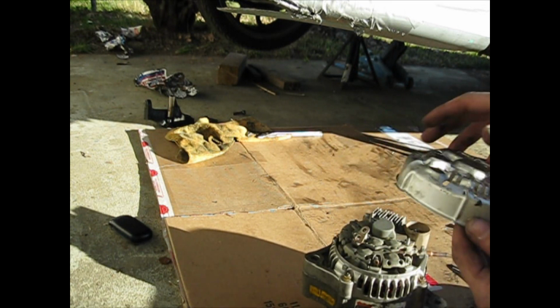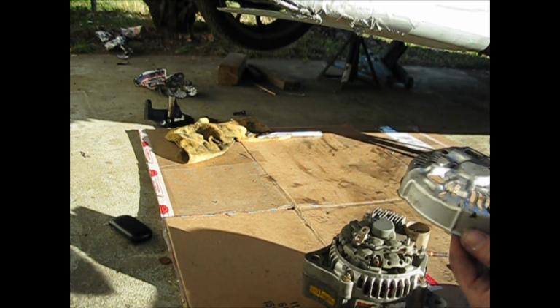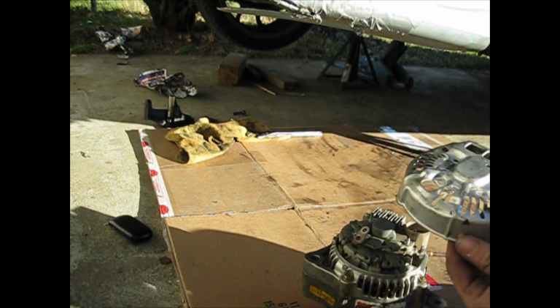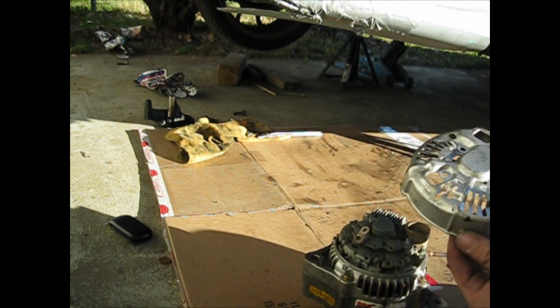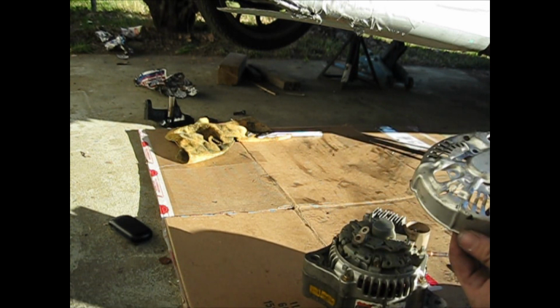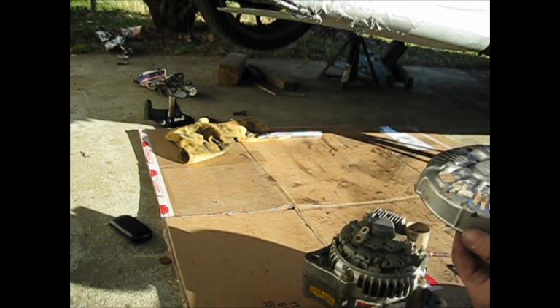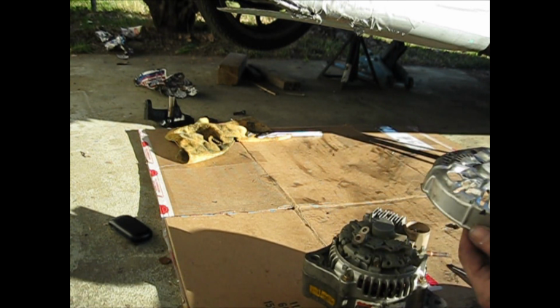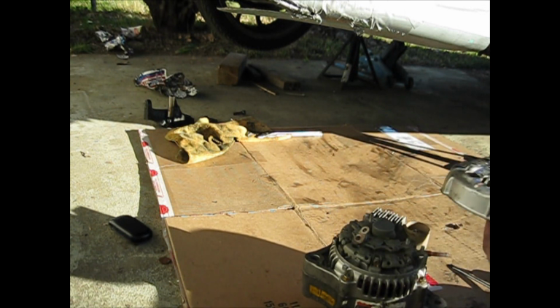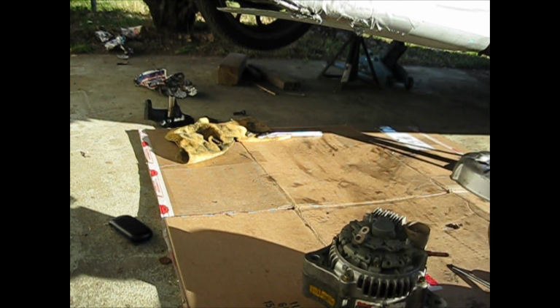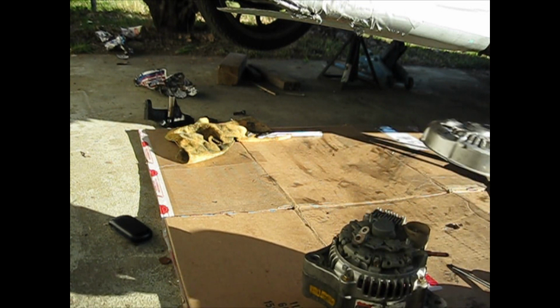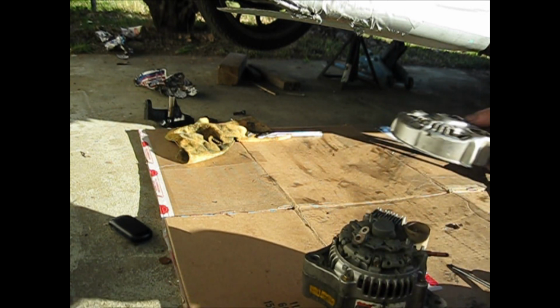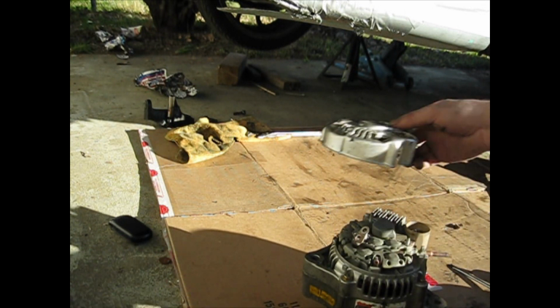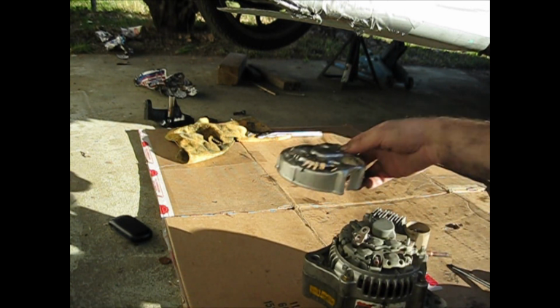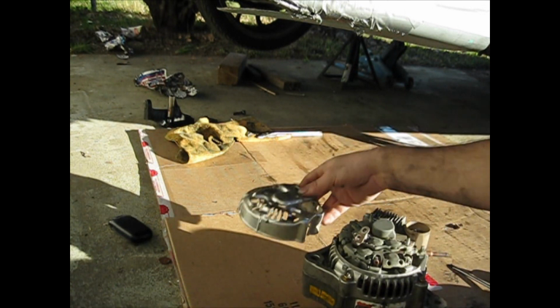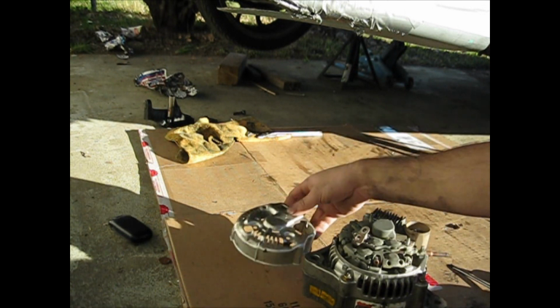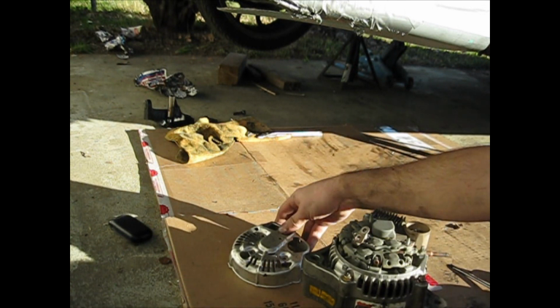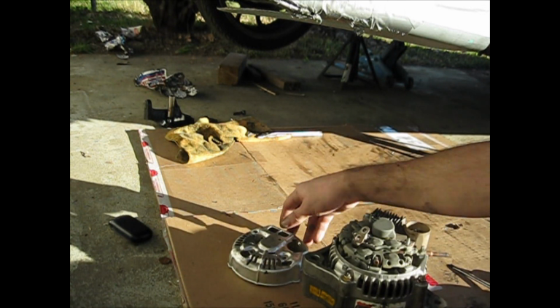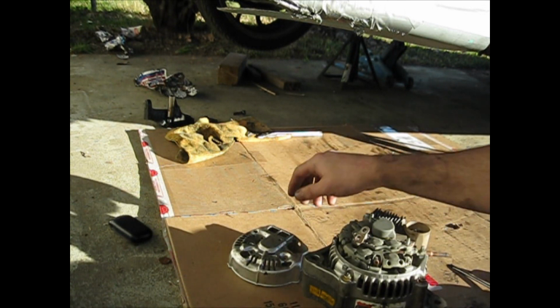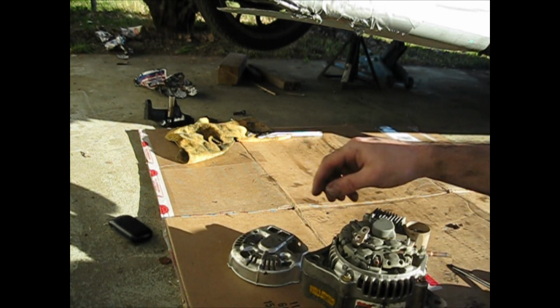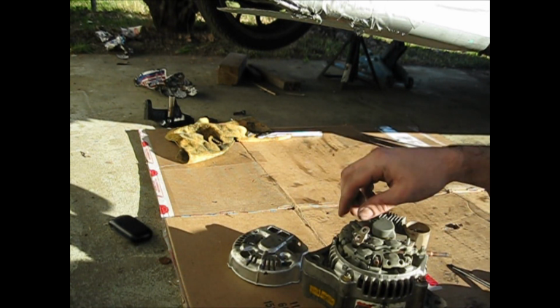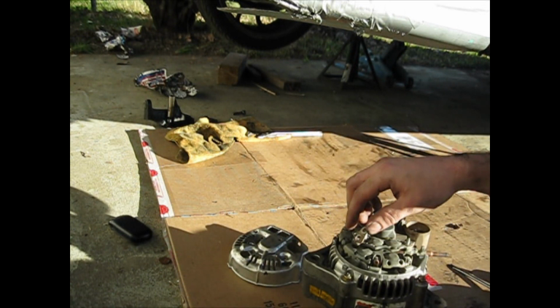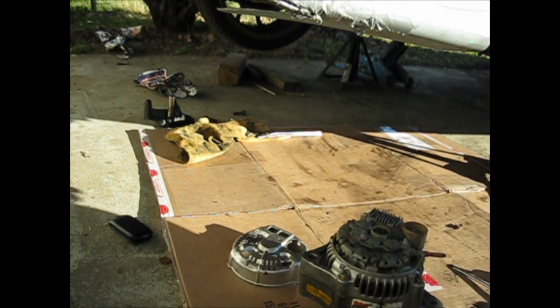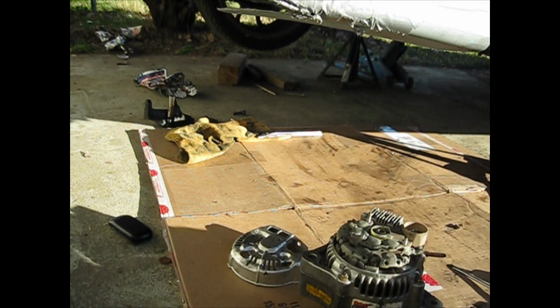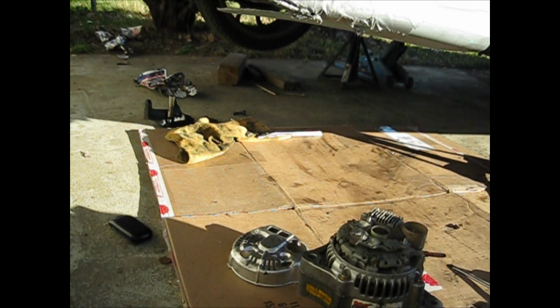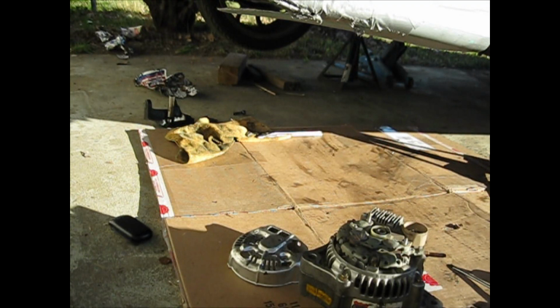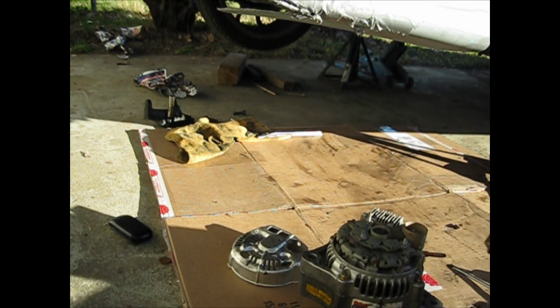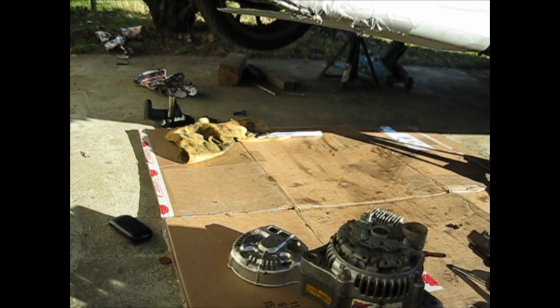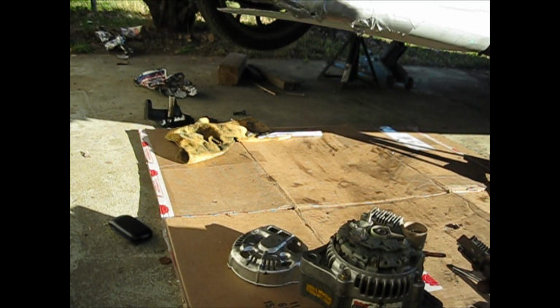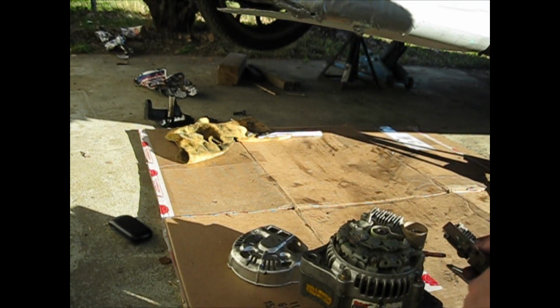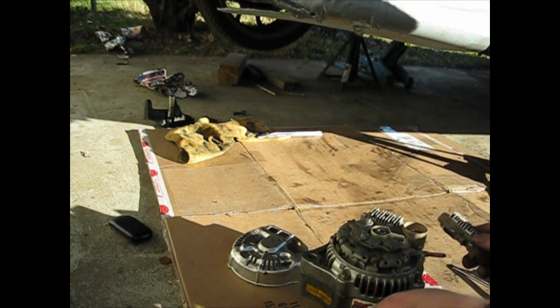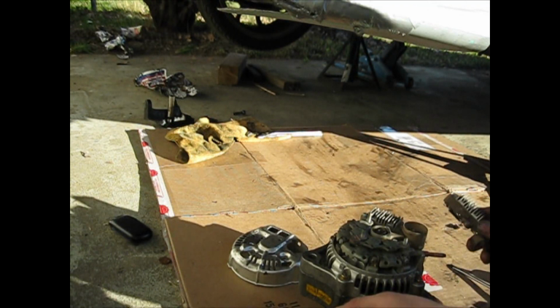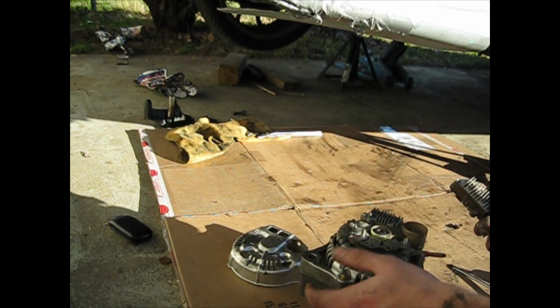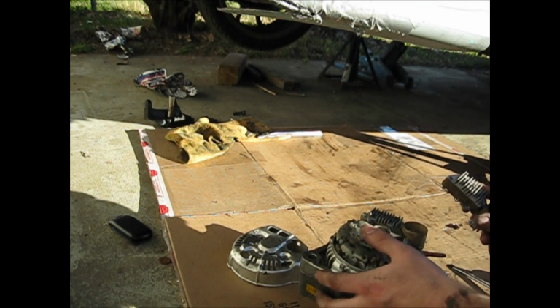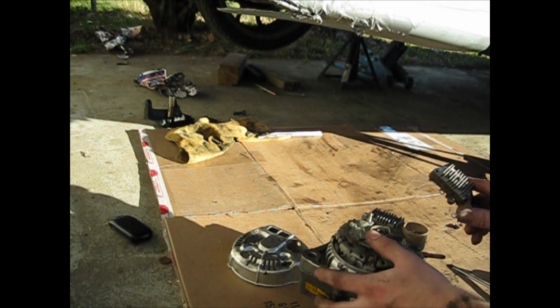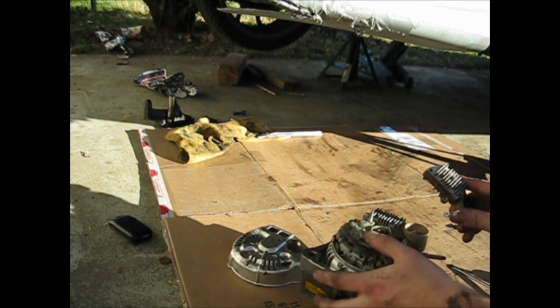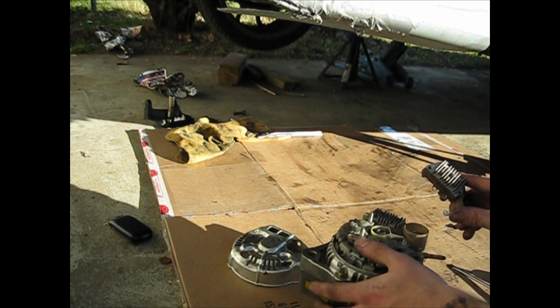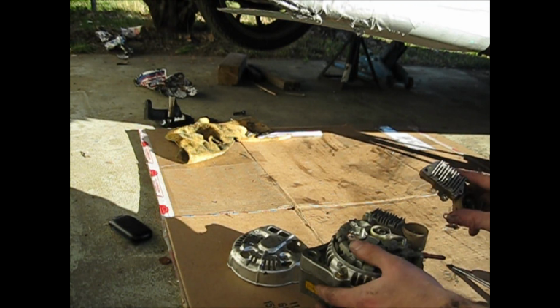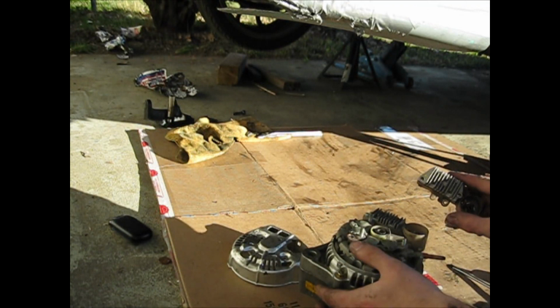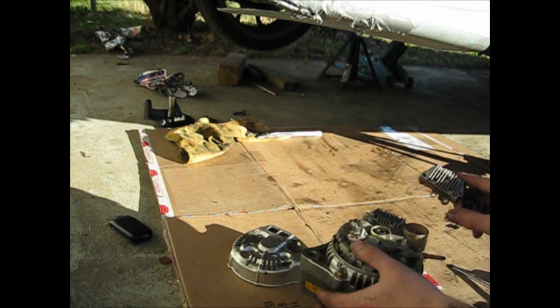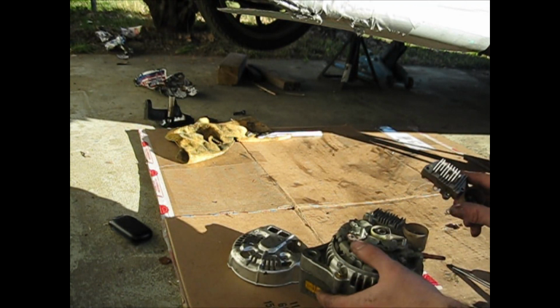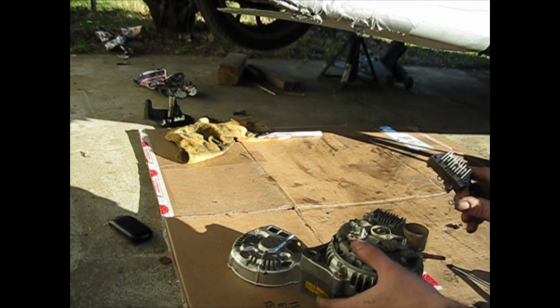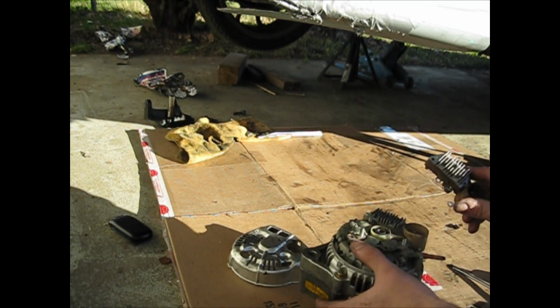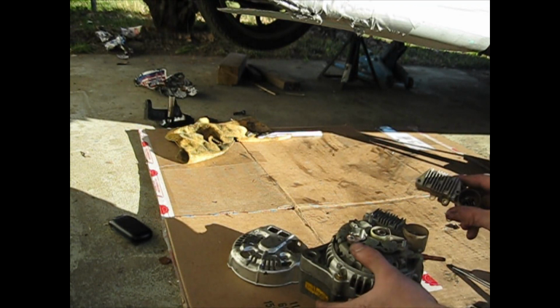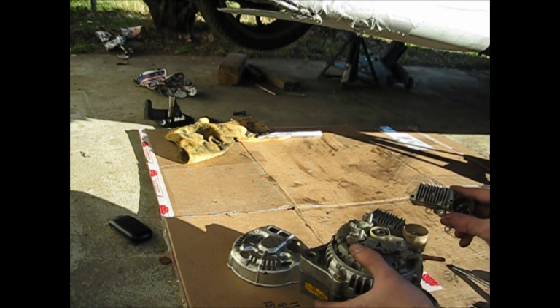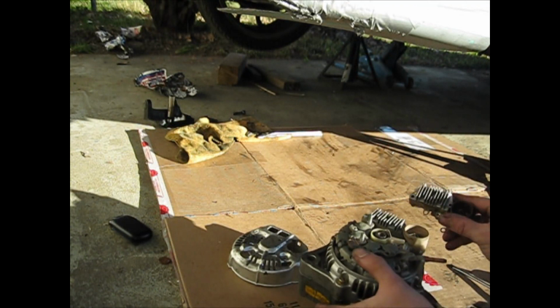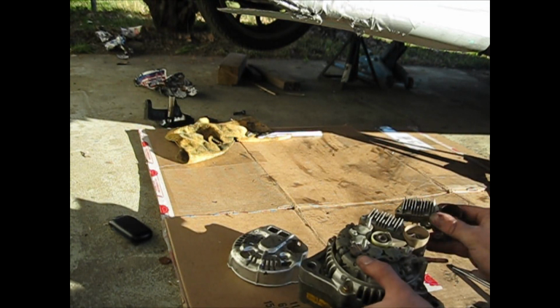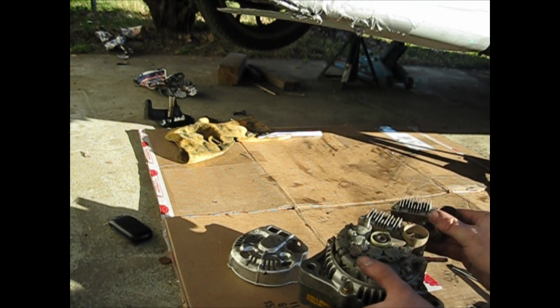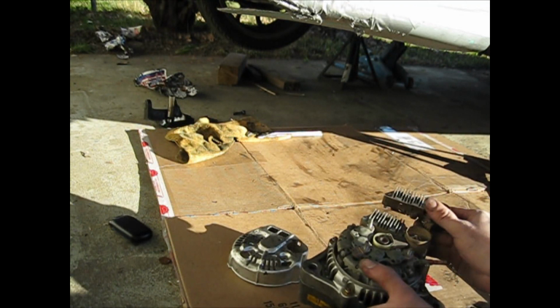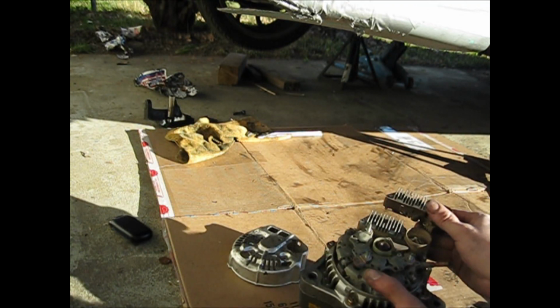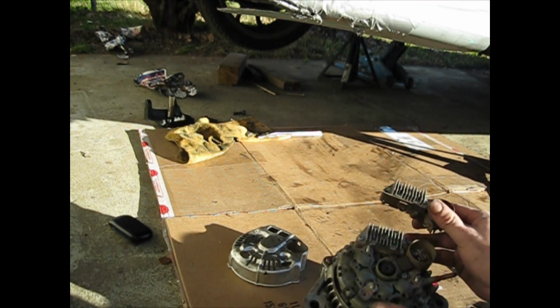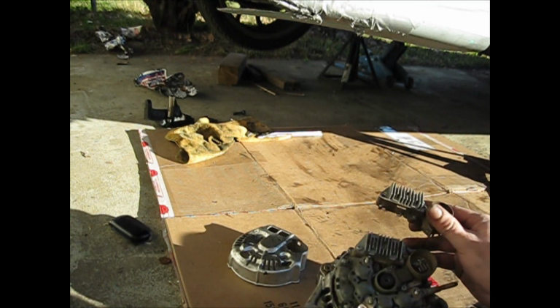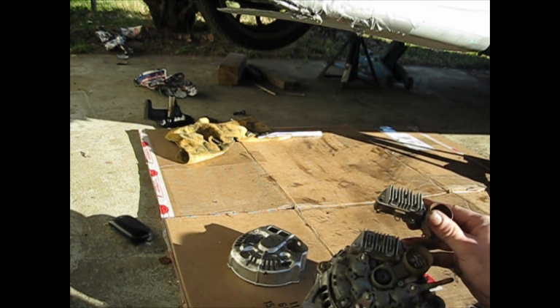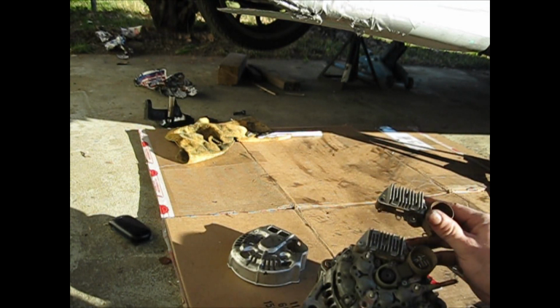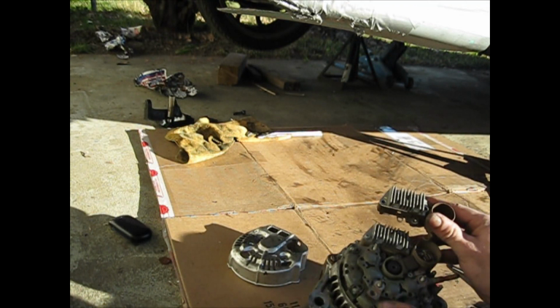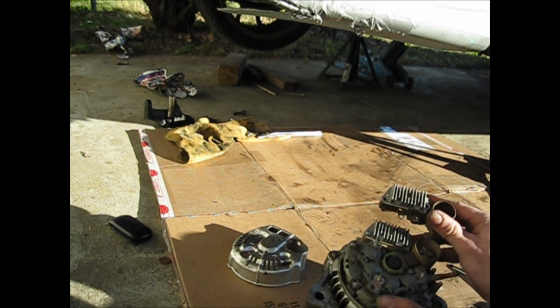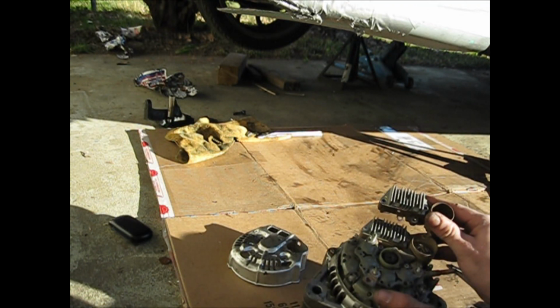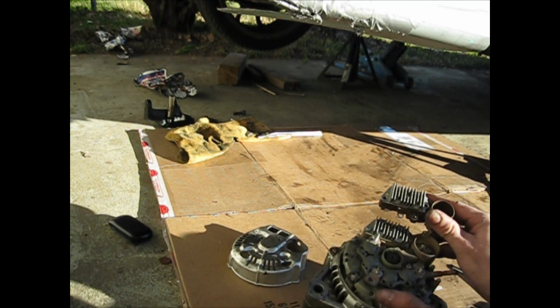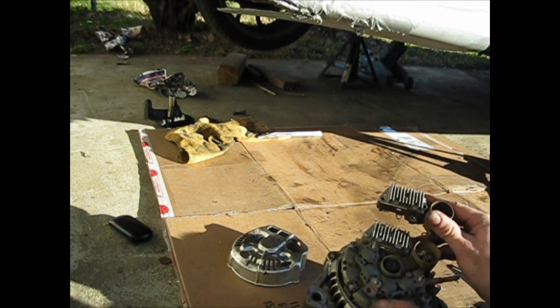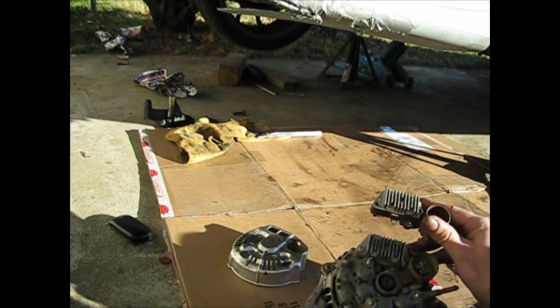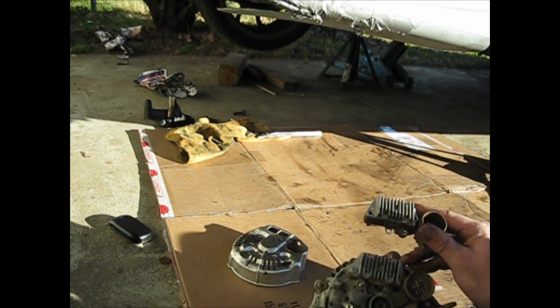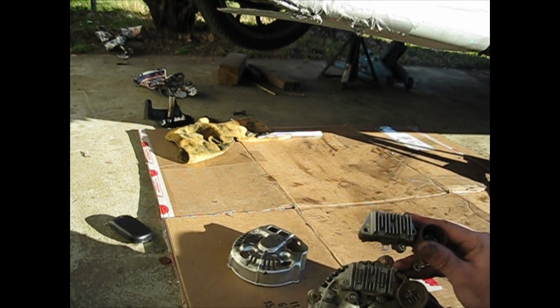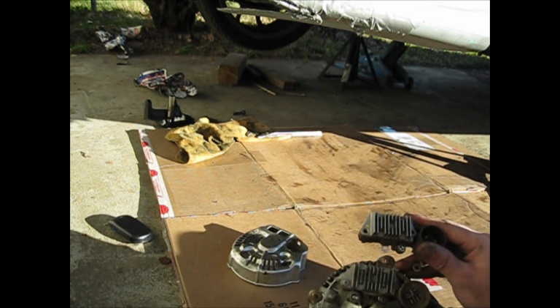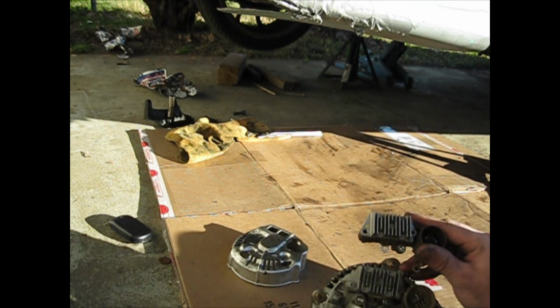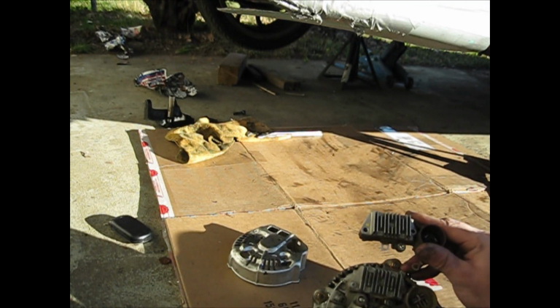There it goes, just comes right on off. Now that you've gotten it all apart, looks like there's only about 4 screws that hold it on.